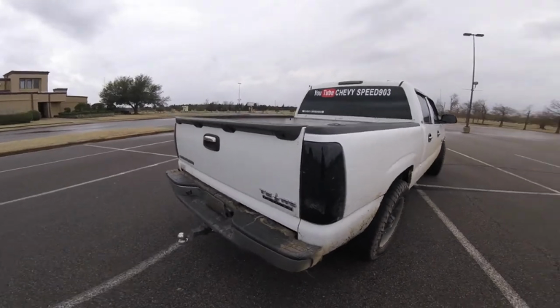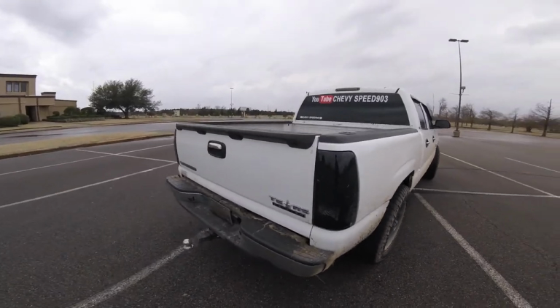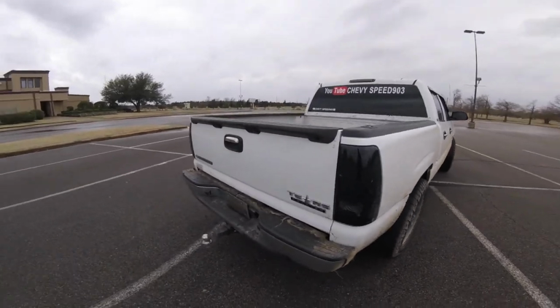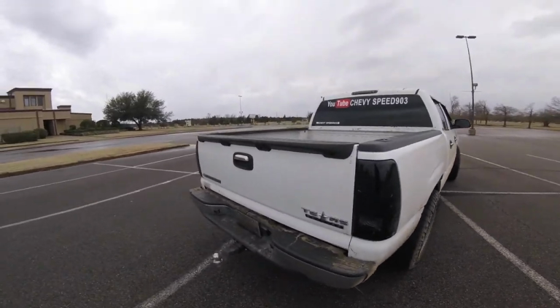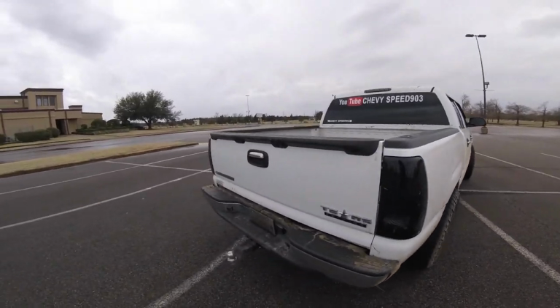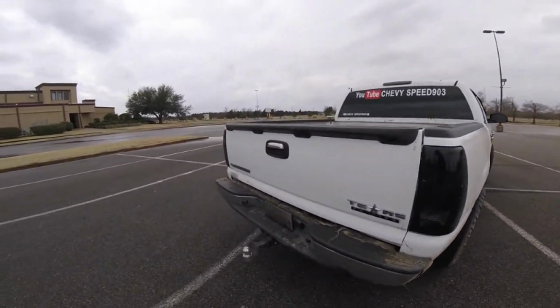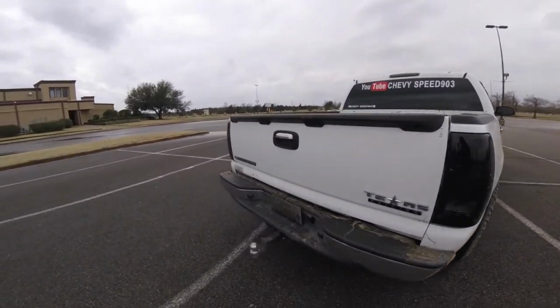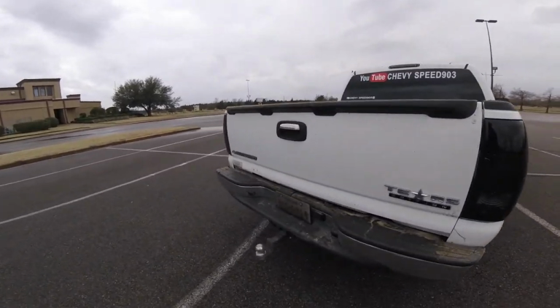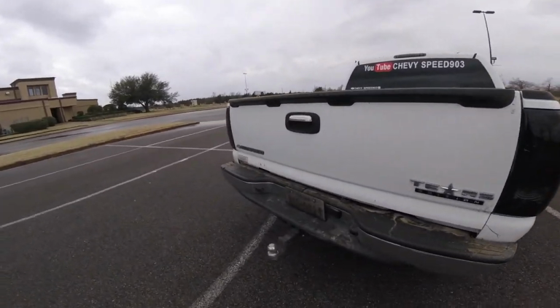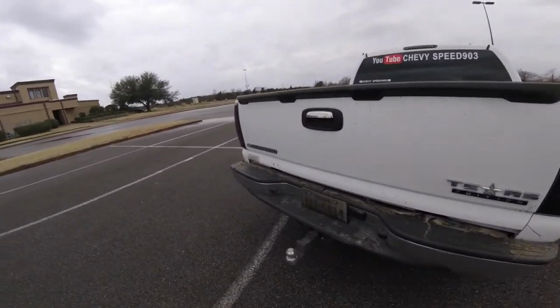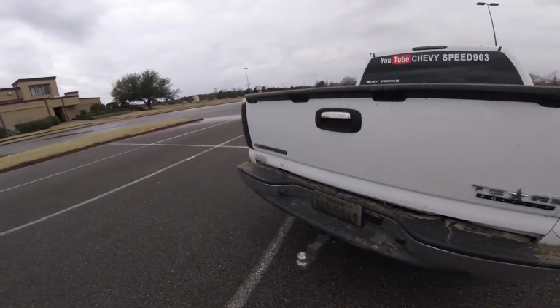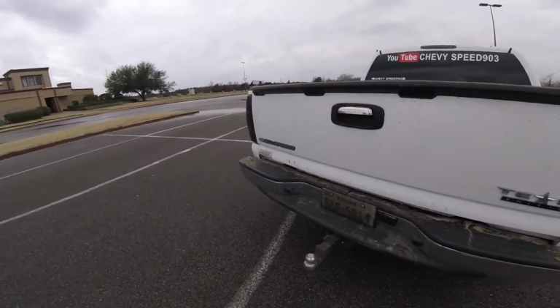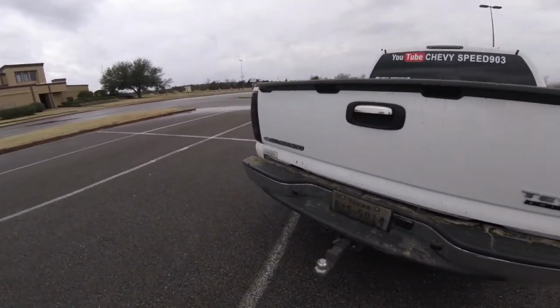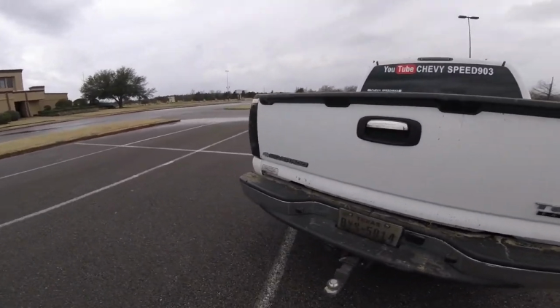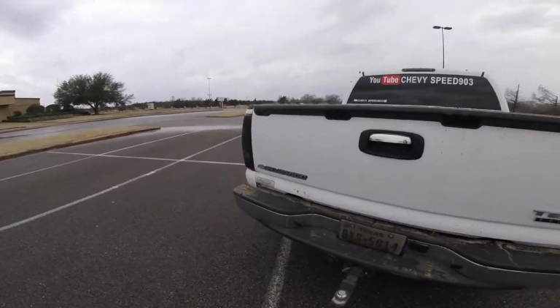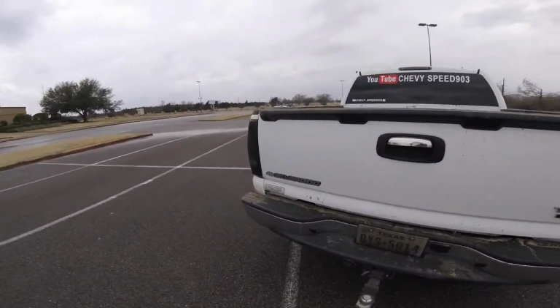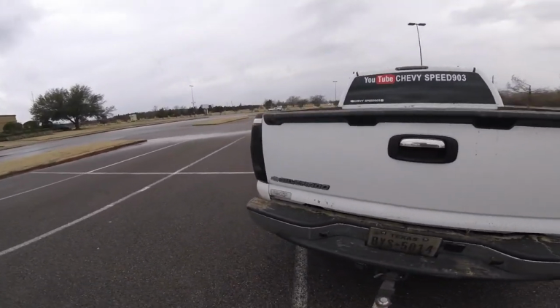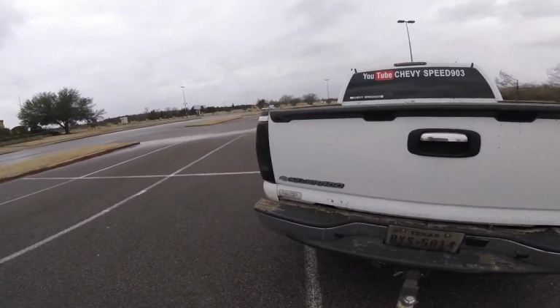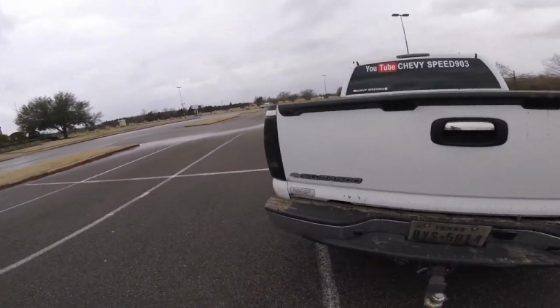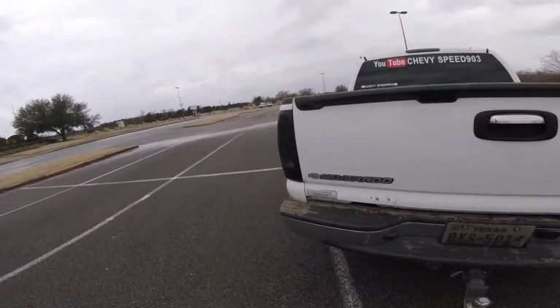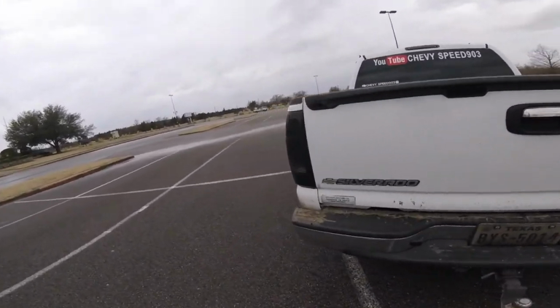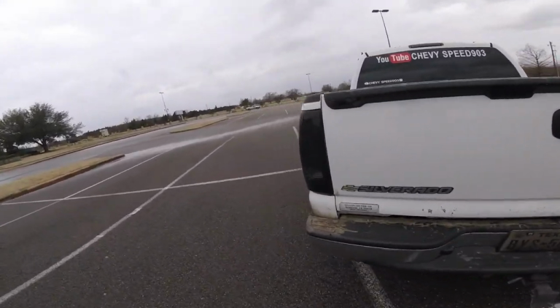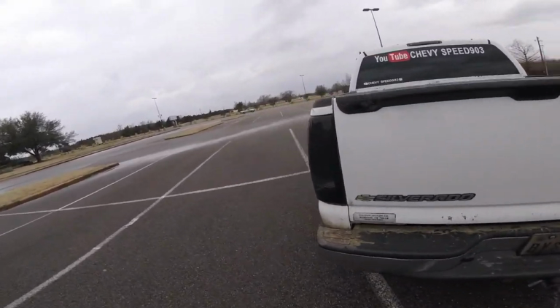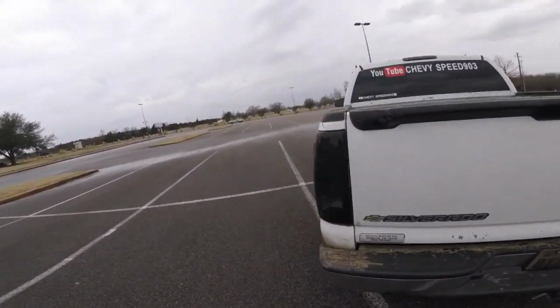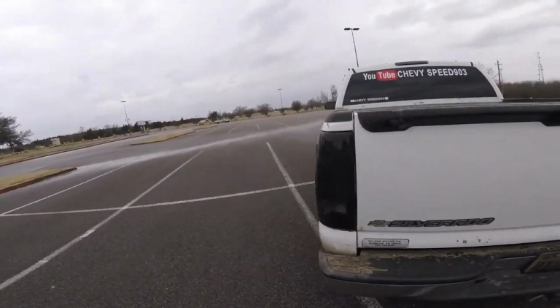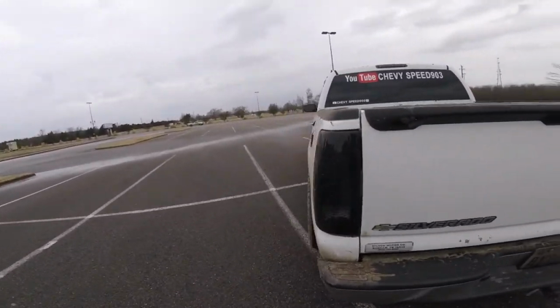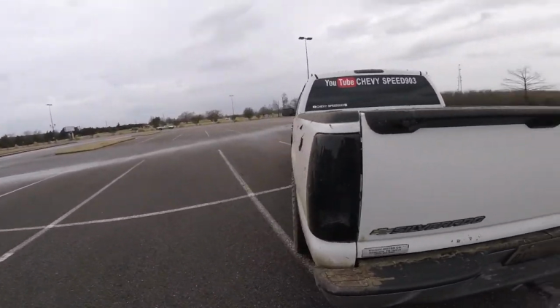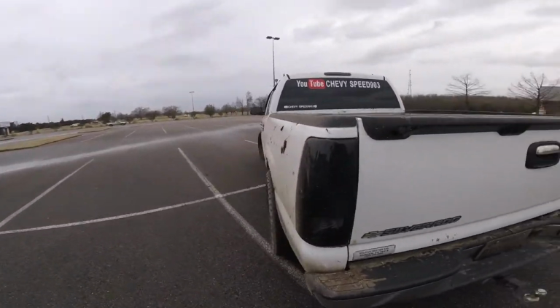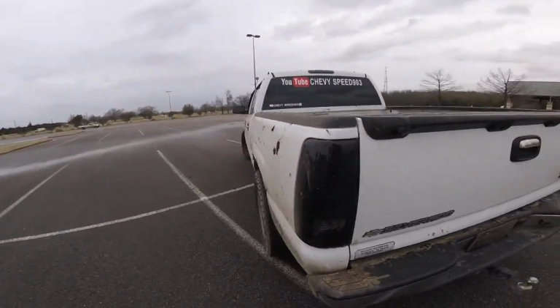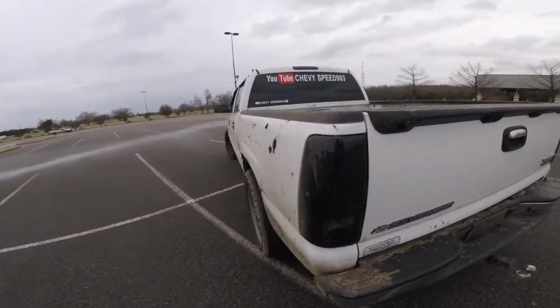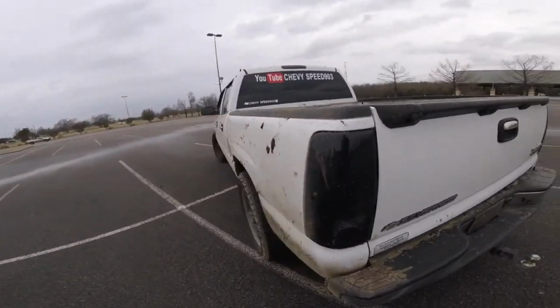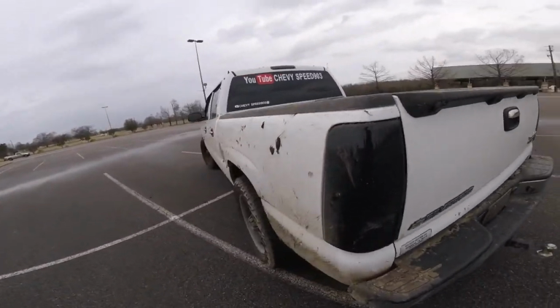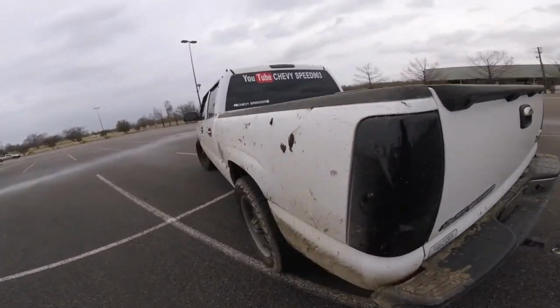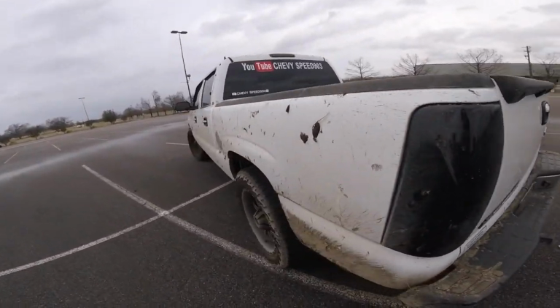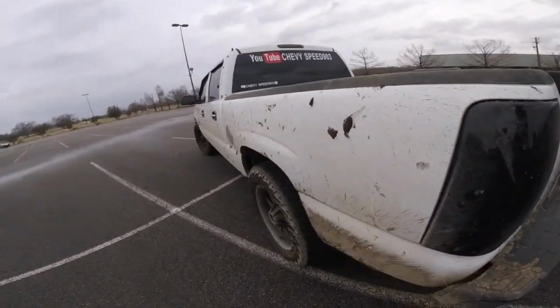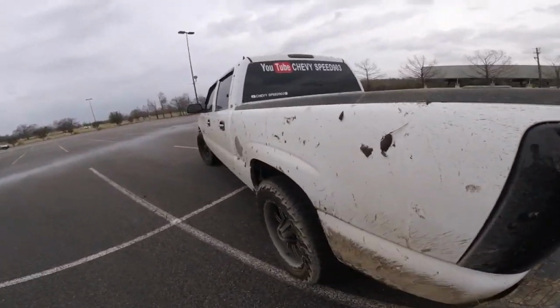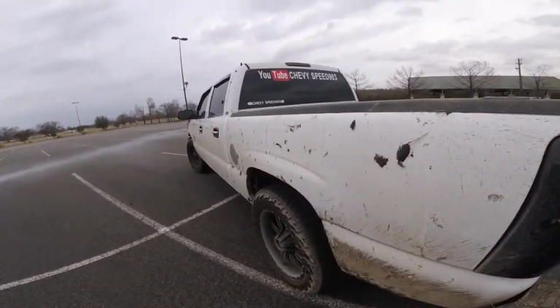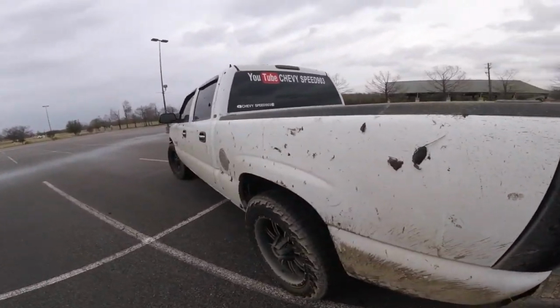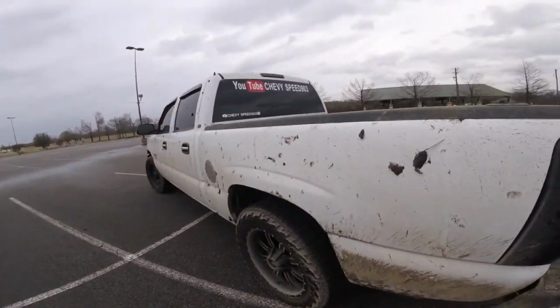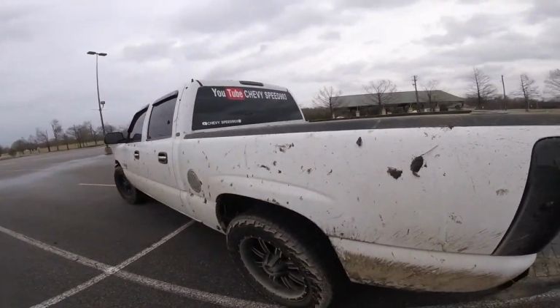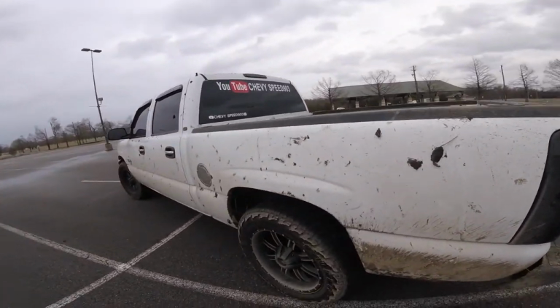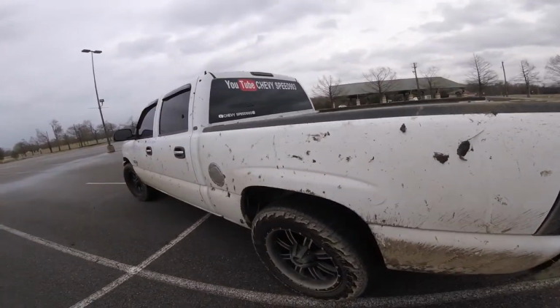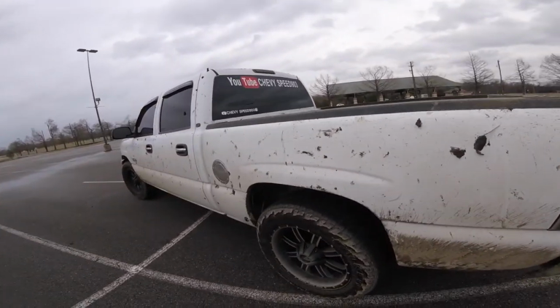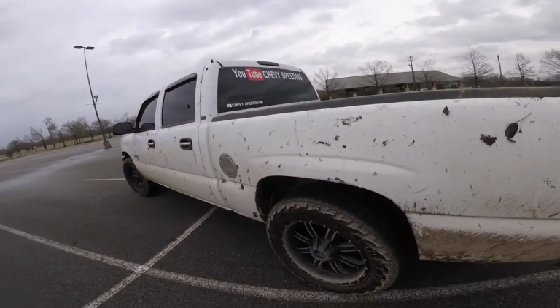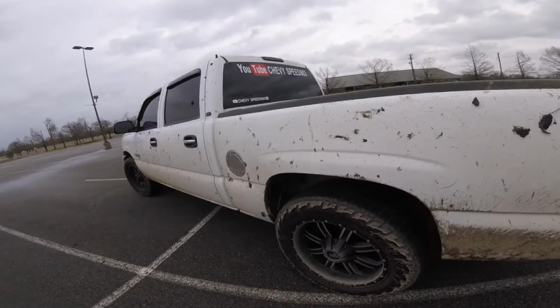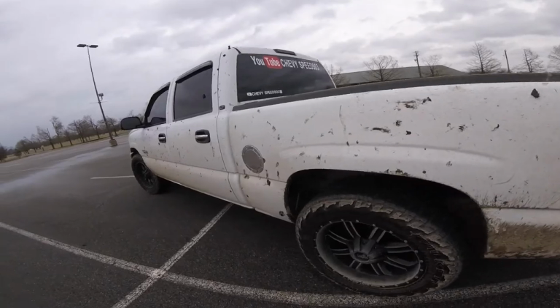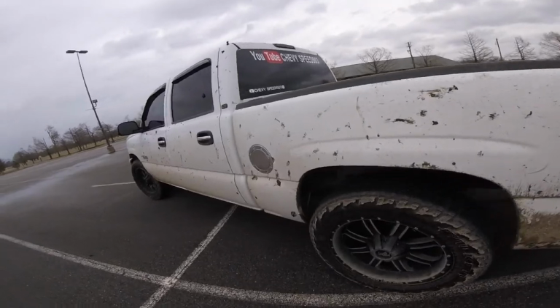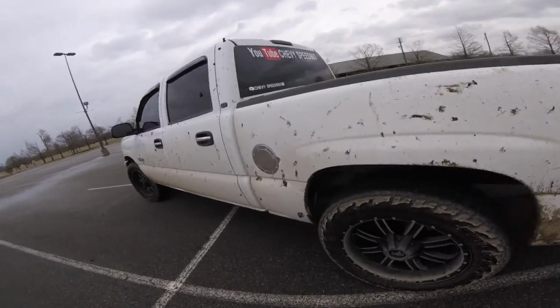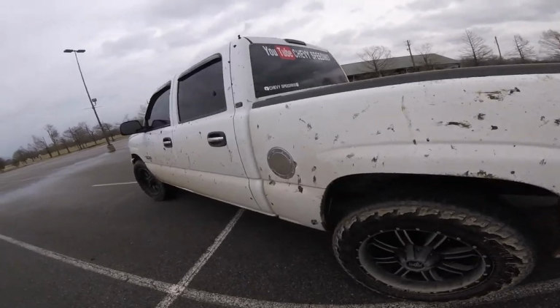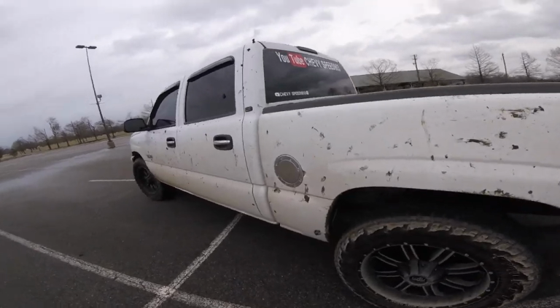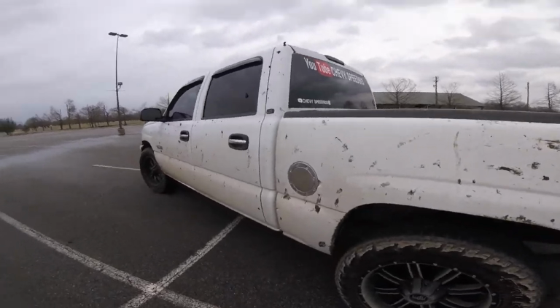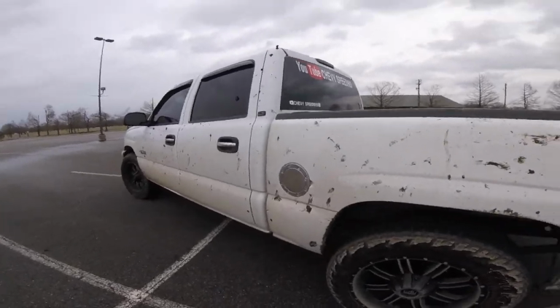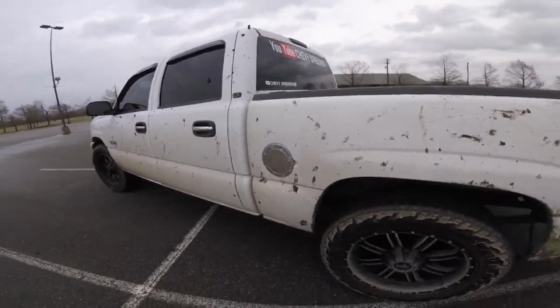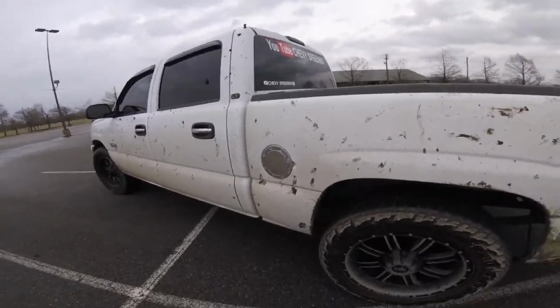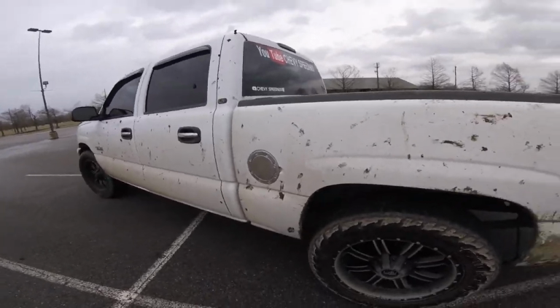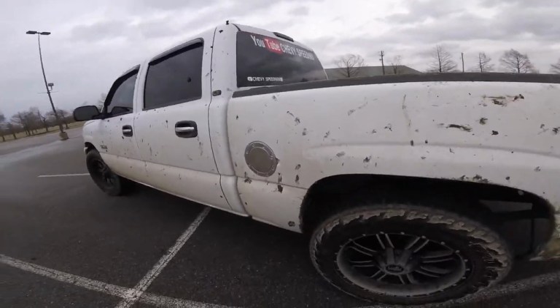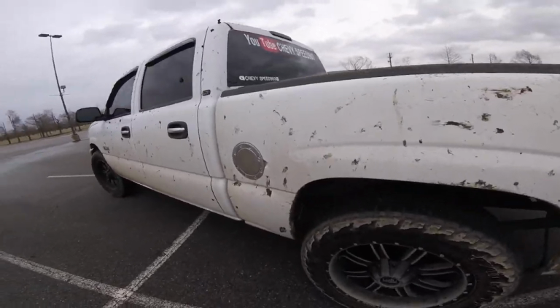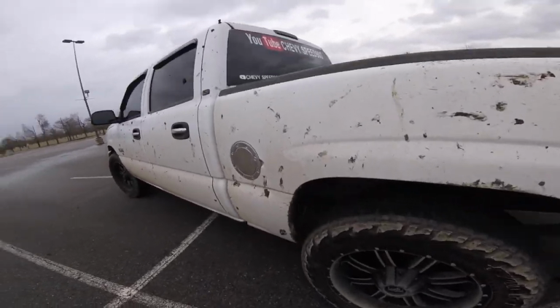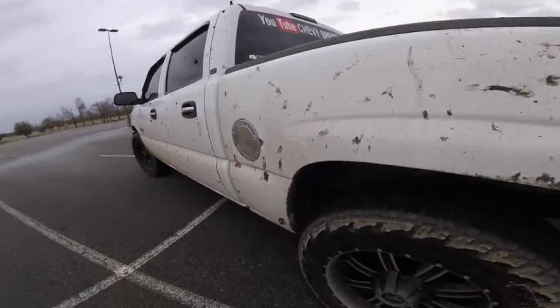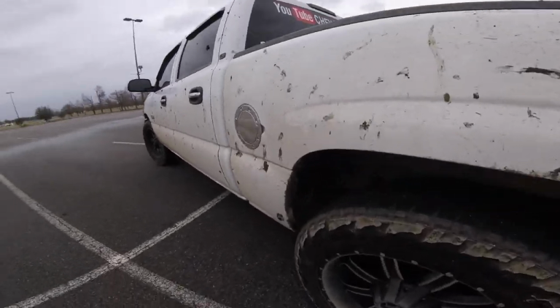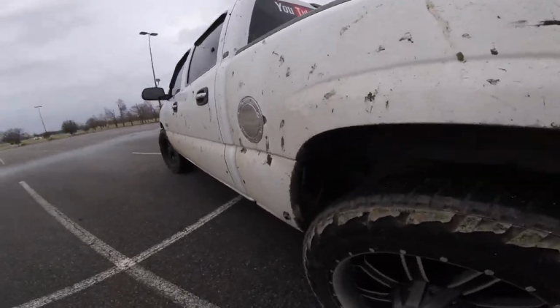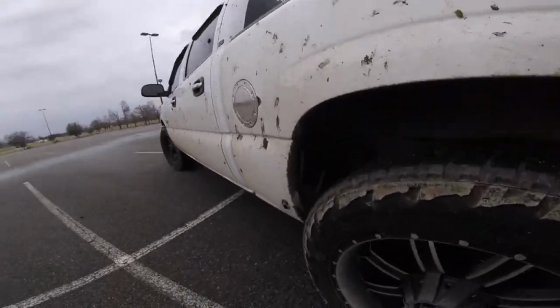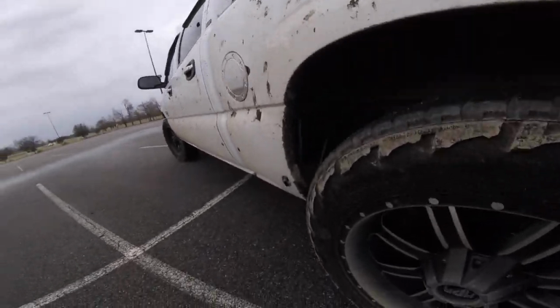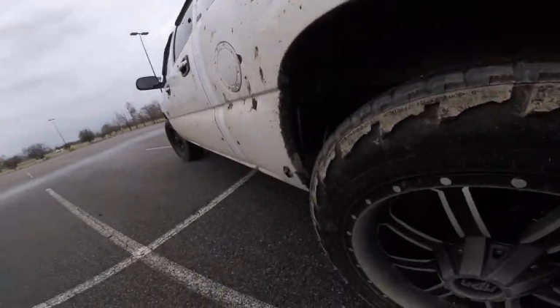The two-wheel drive truck is pretty dope for mudding. Like I said, I will insert a video clip — look at all that dirt on the truck.